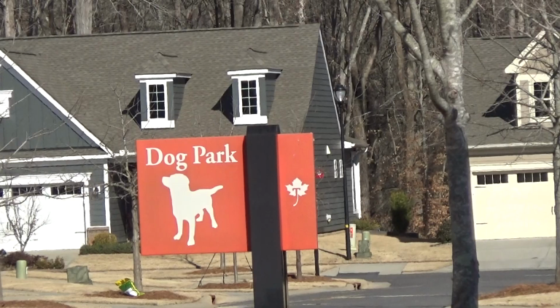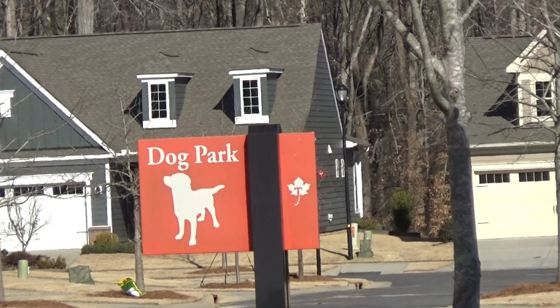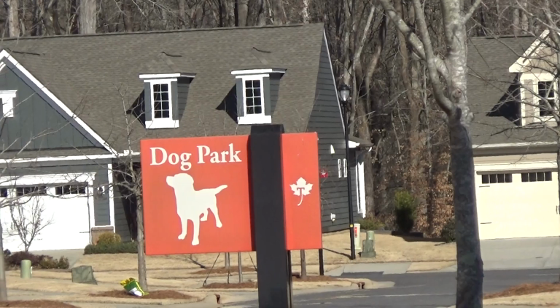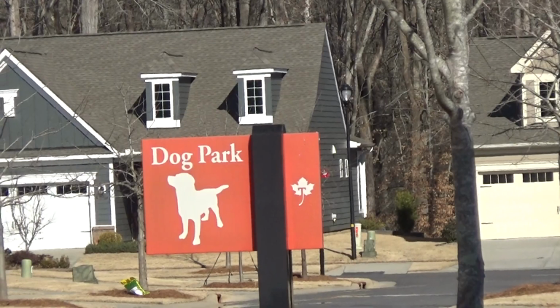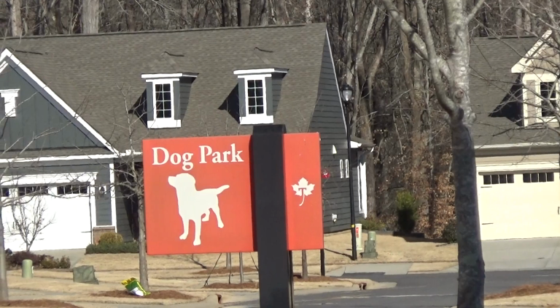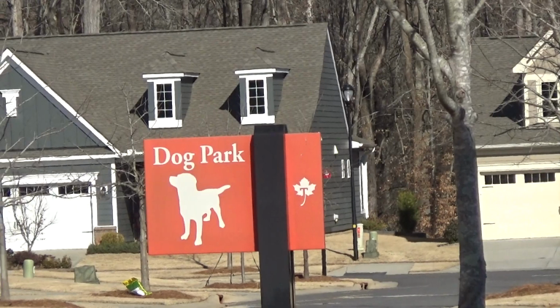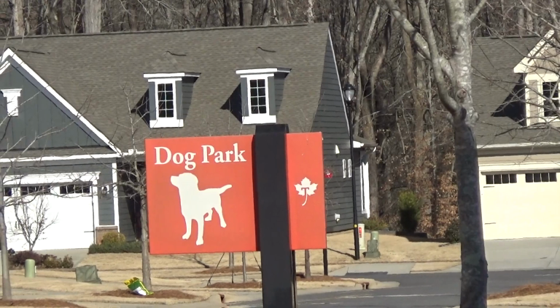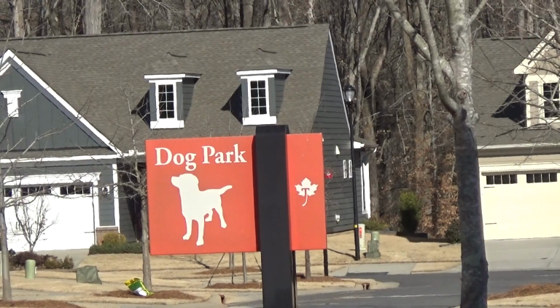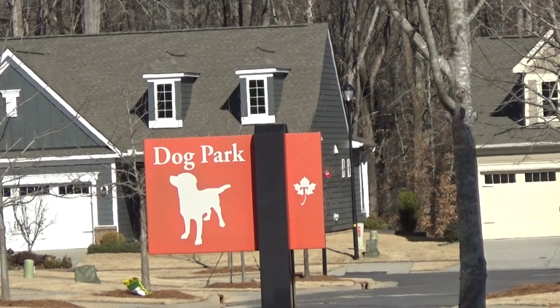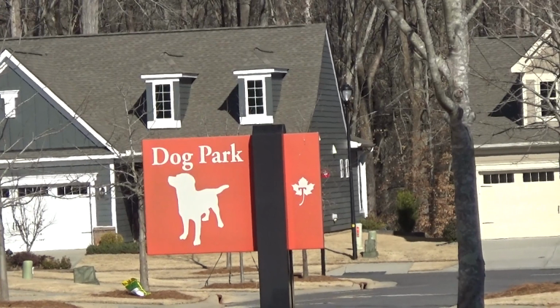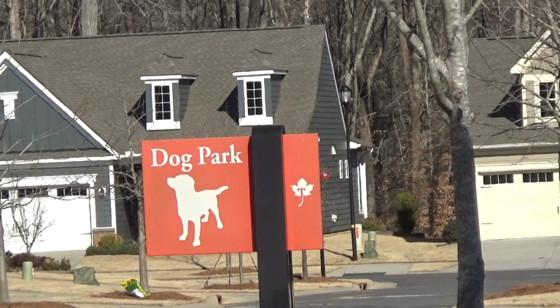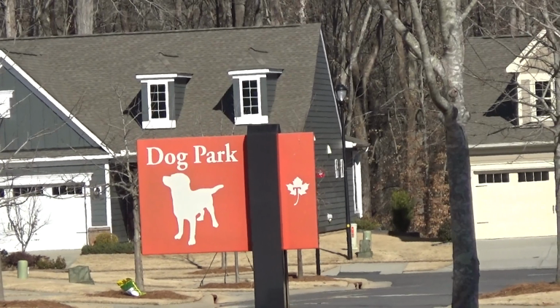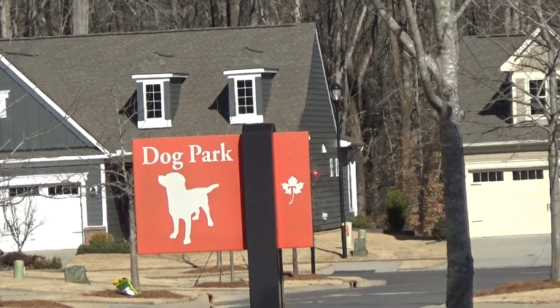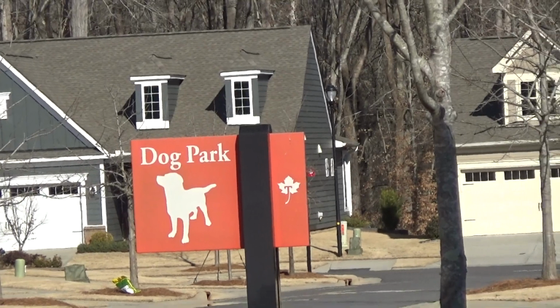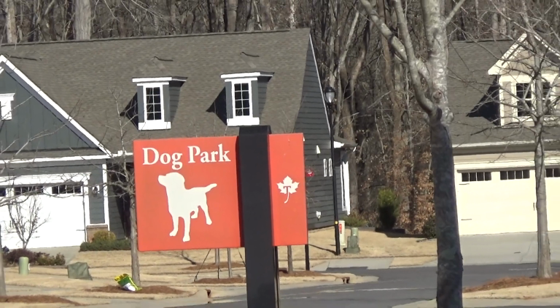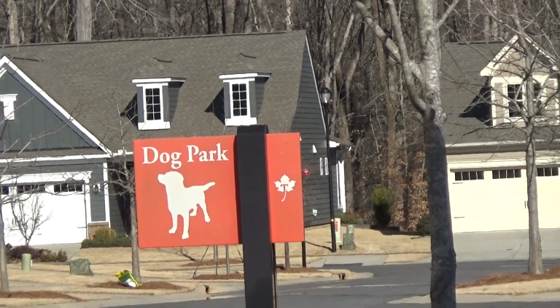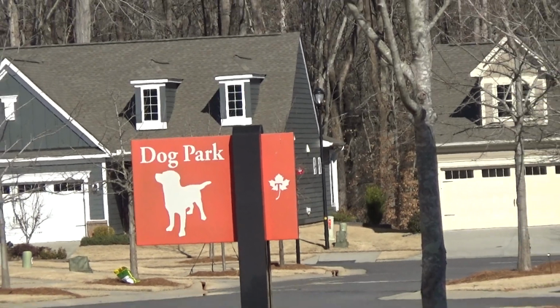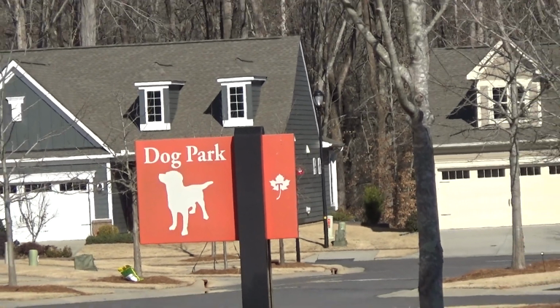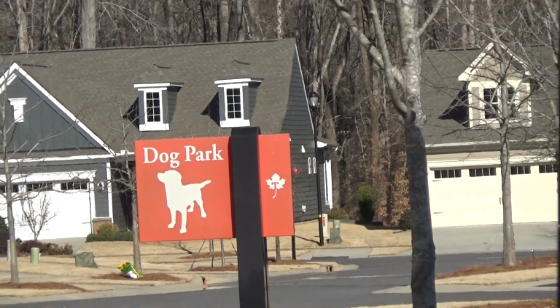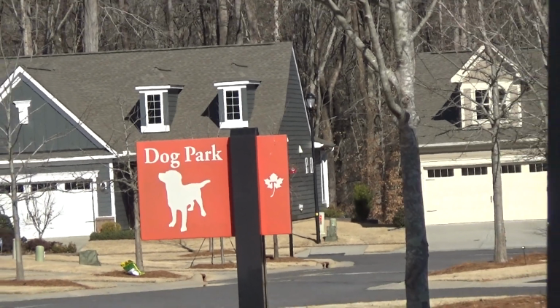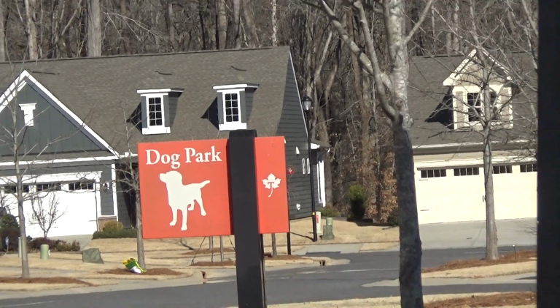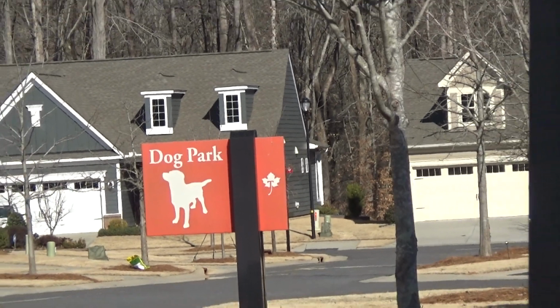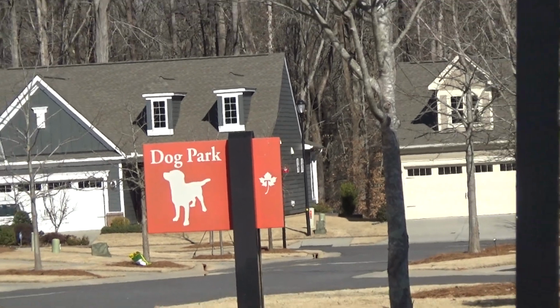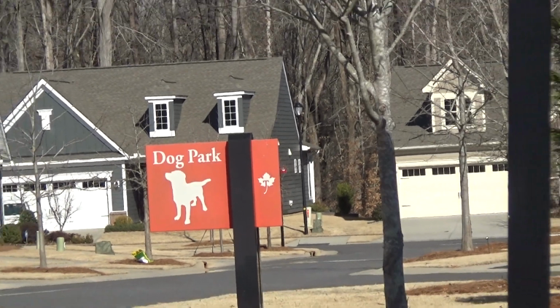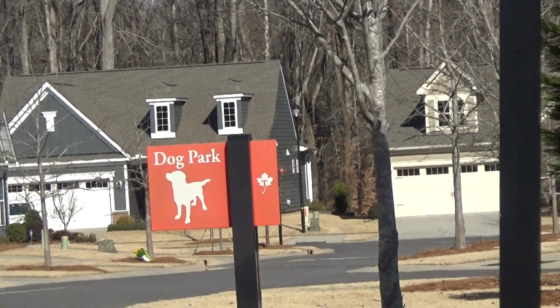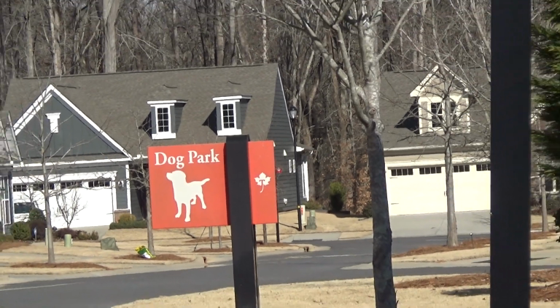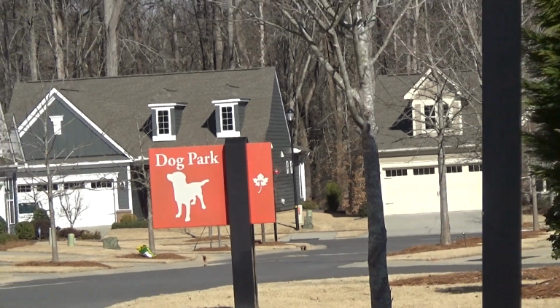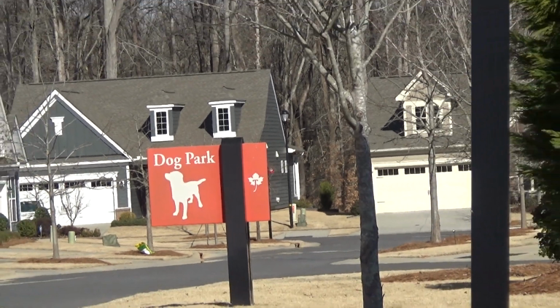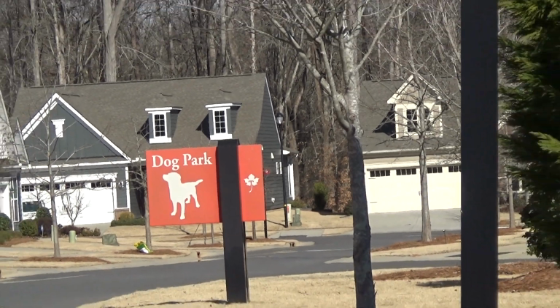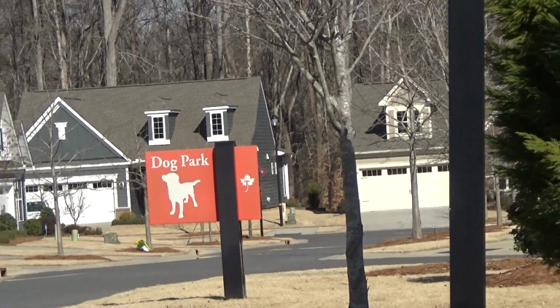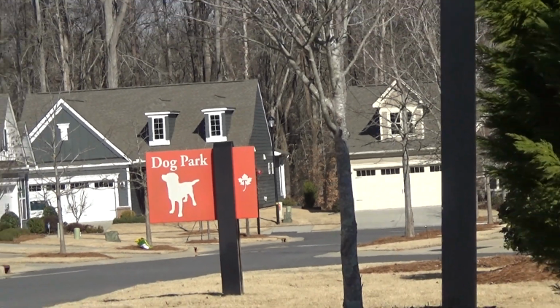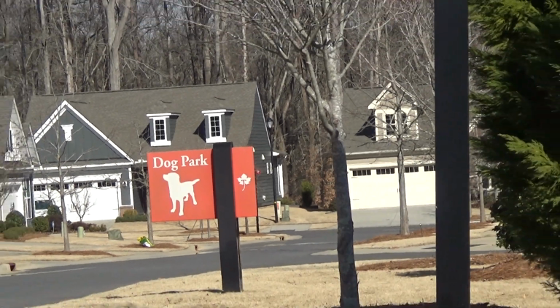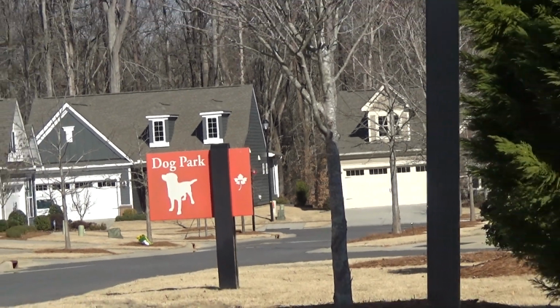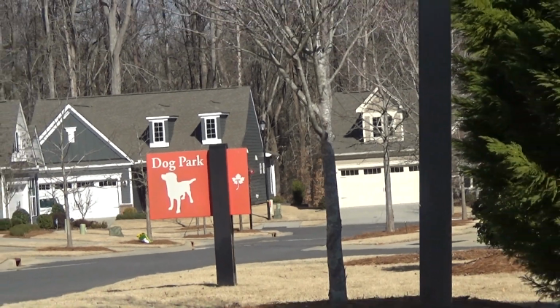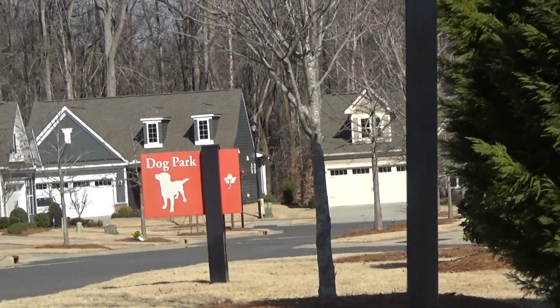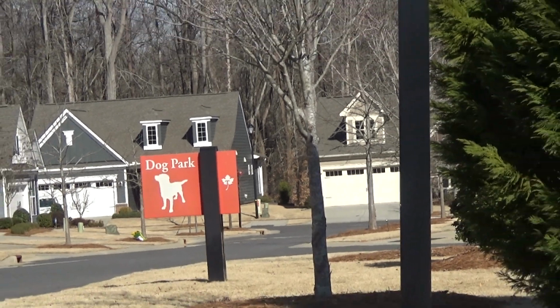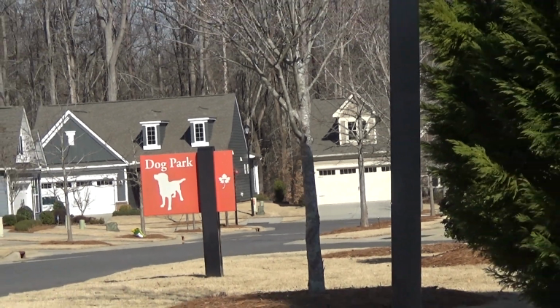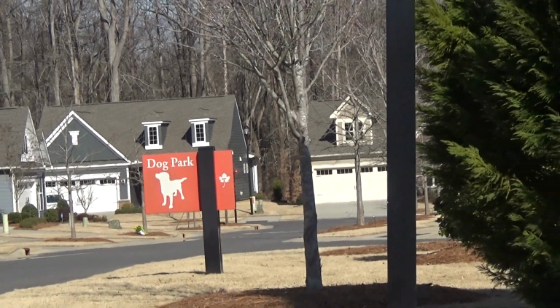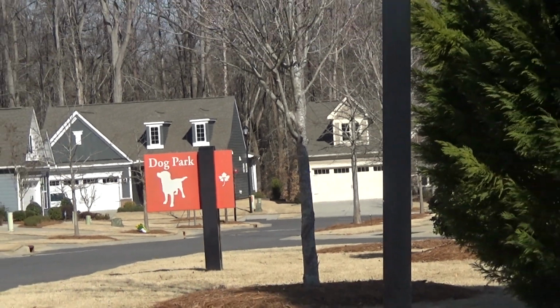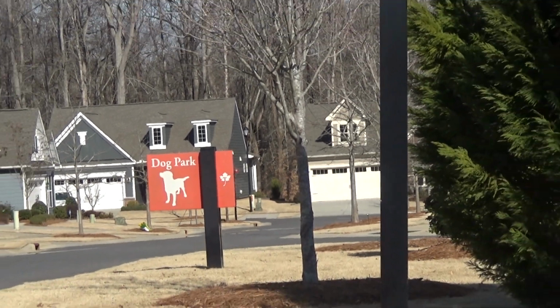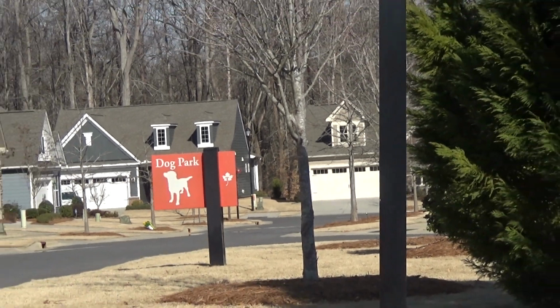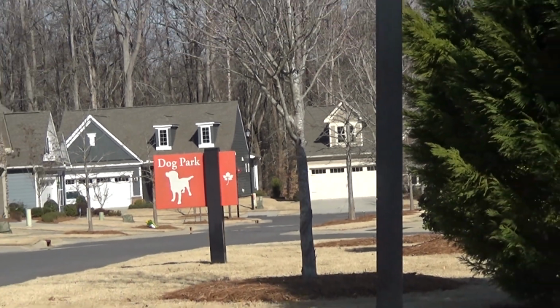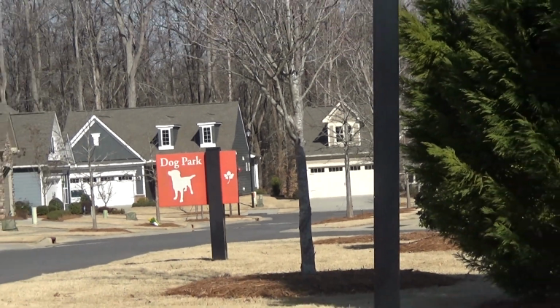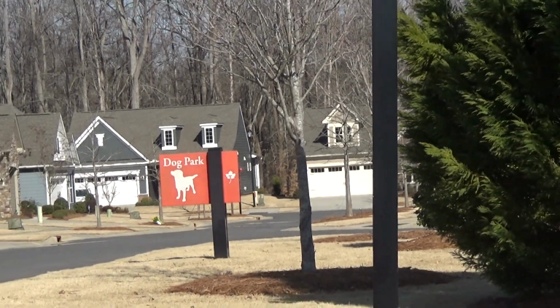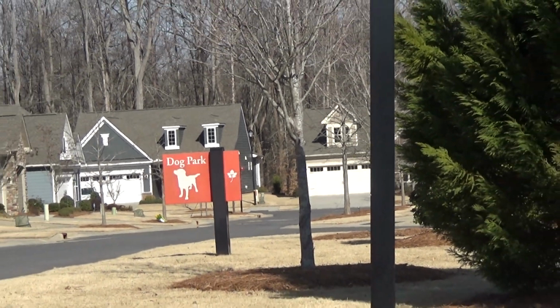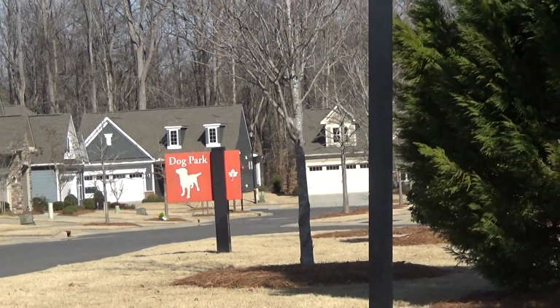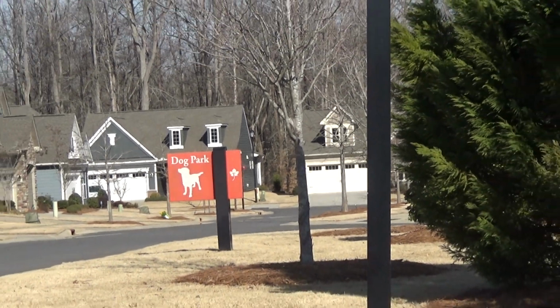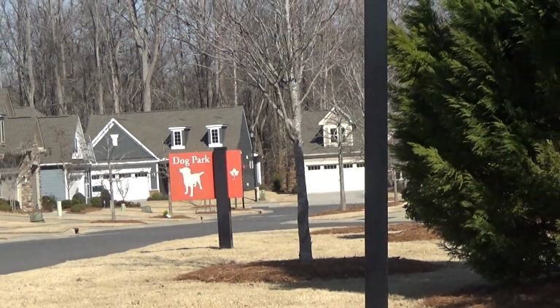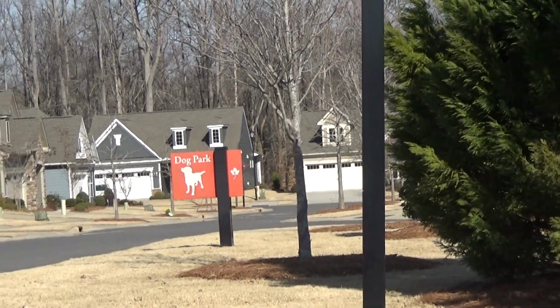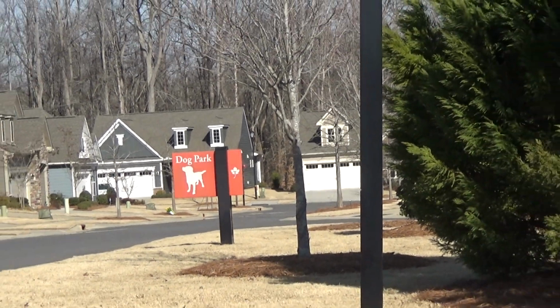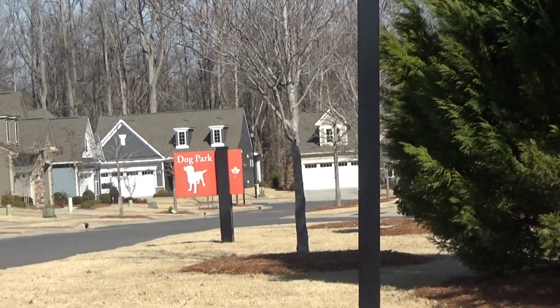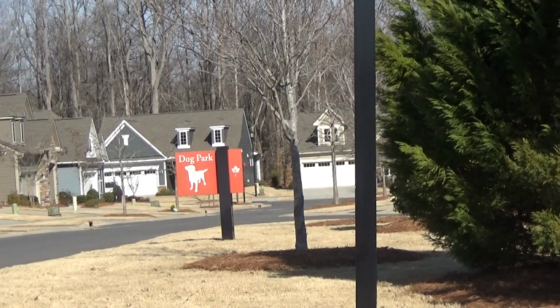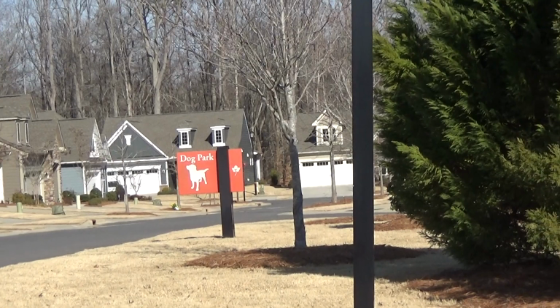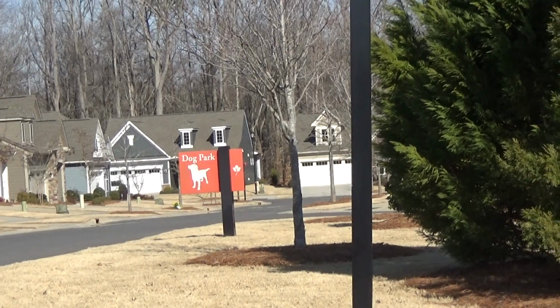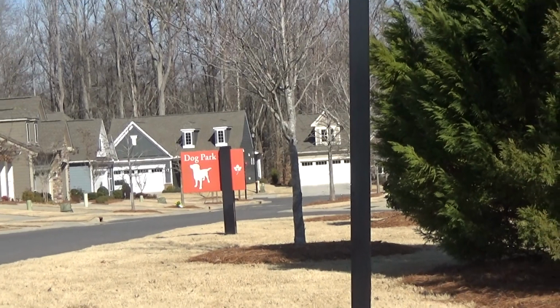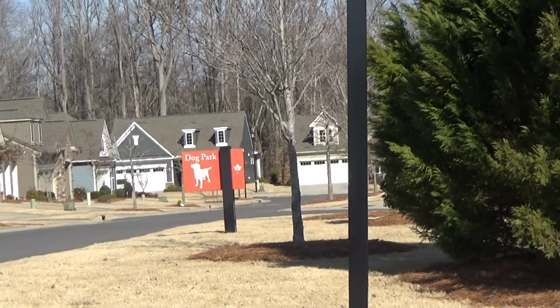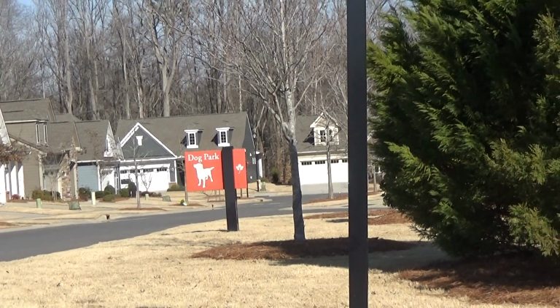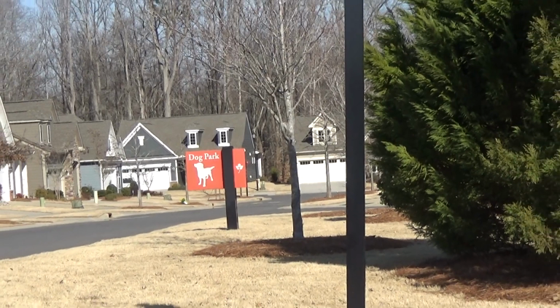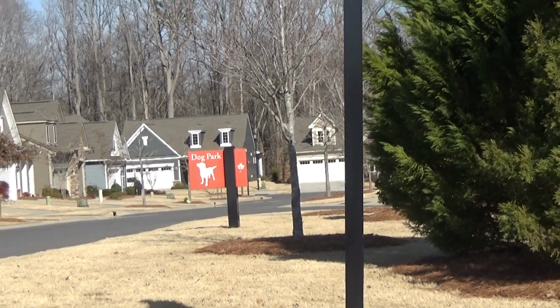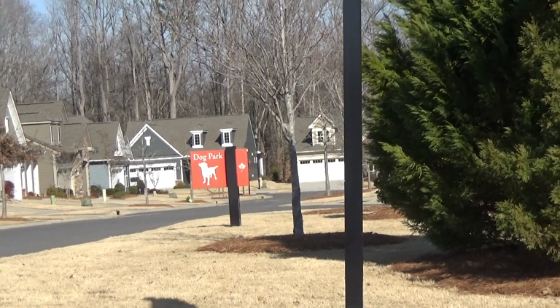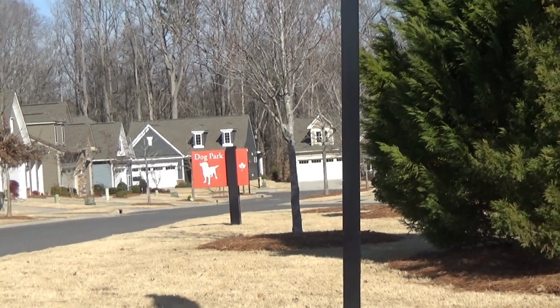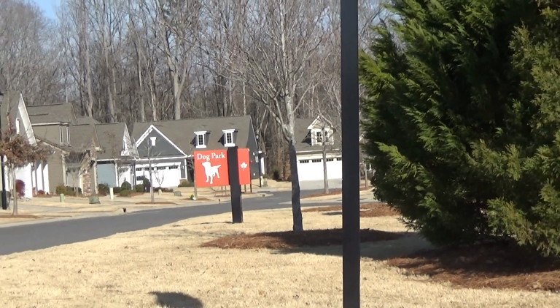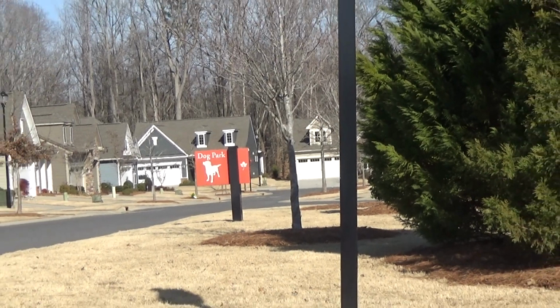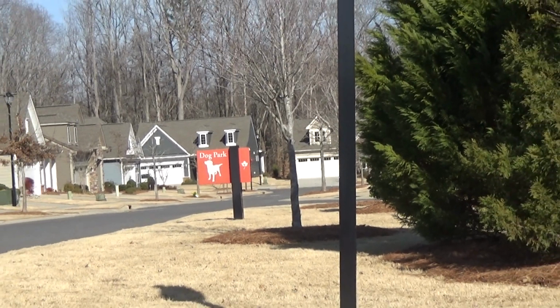Hey guys, it's Roger. I'm on location at Treetops. Wow, it's all built out.